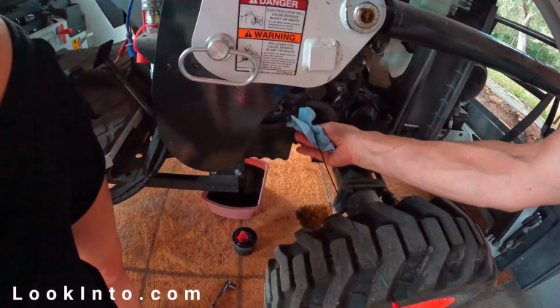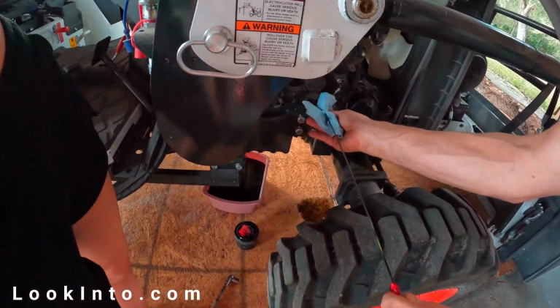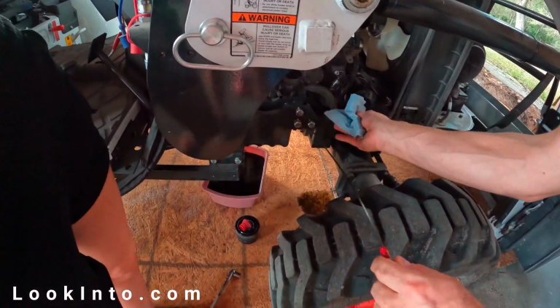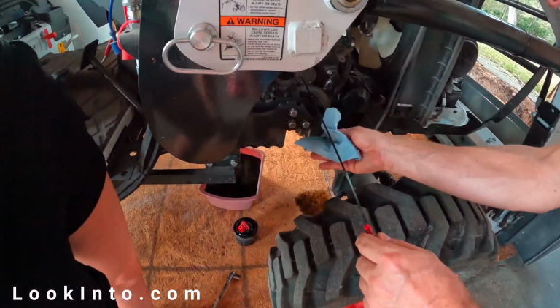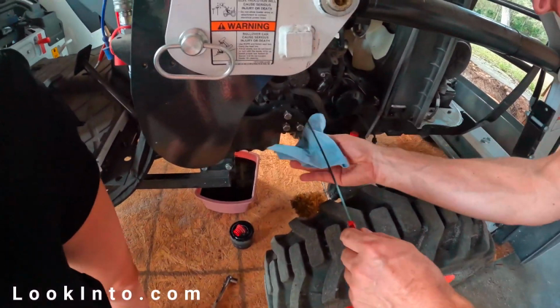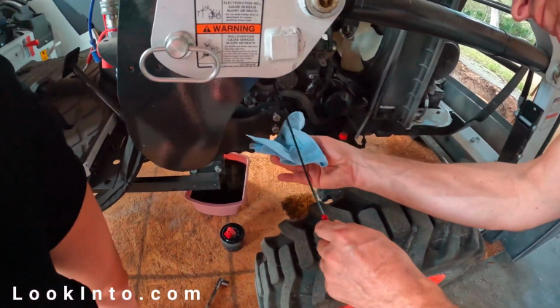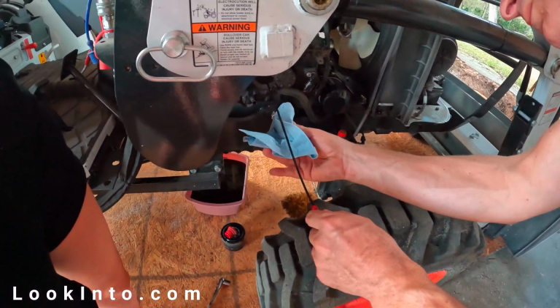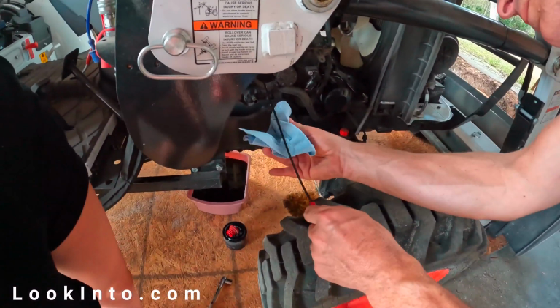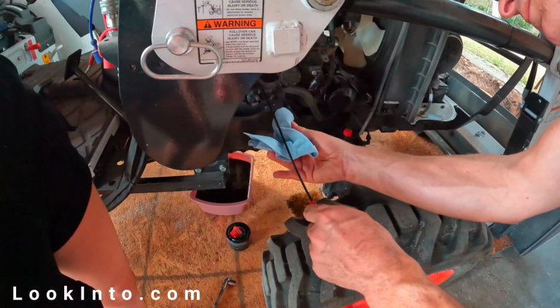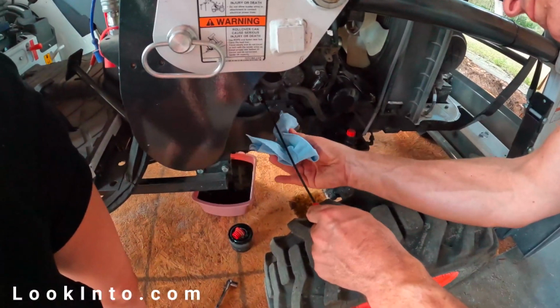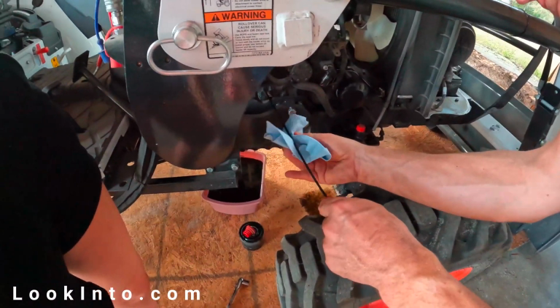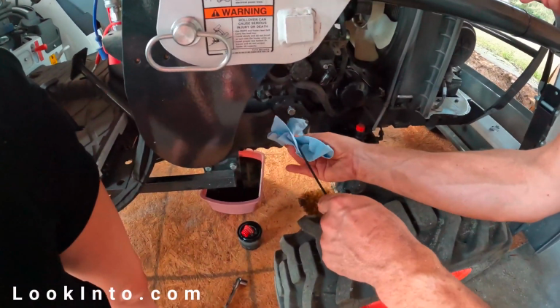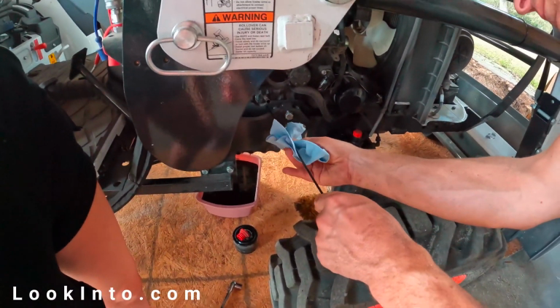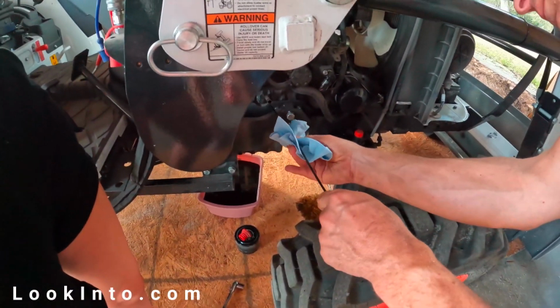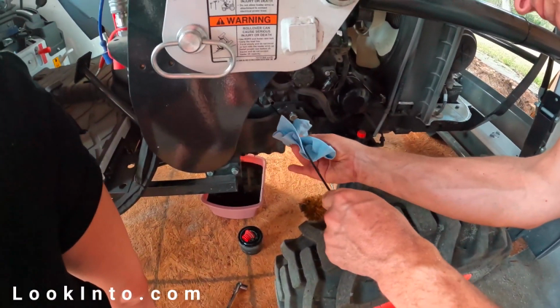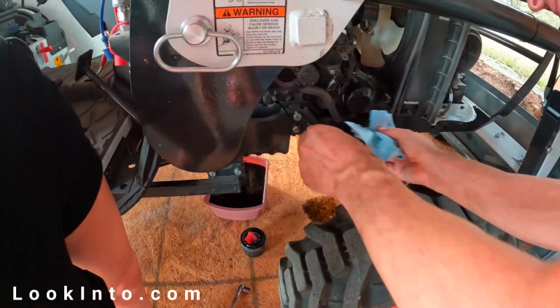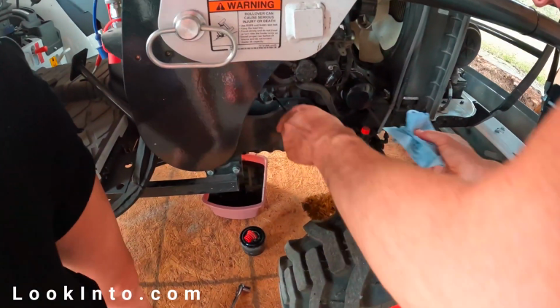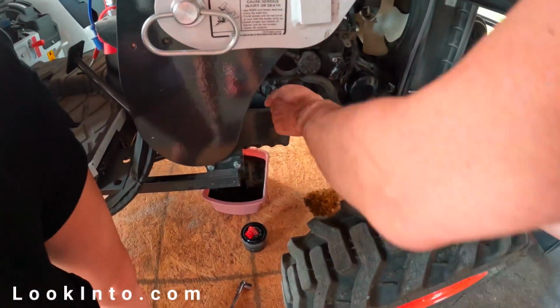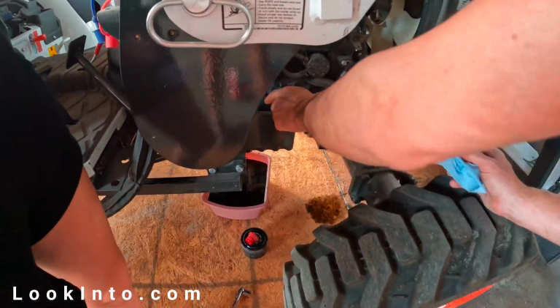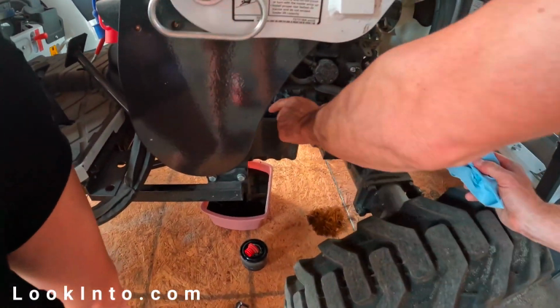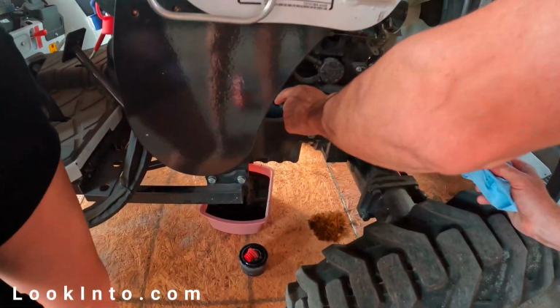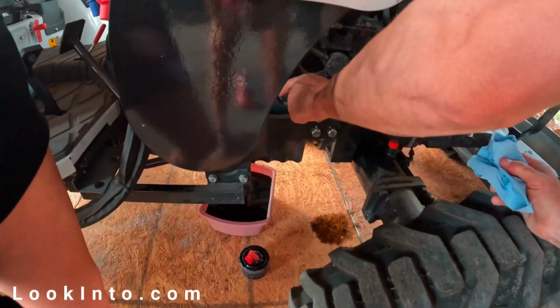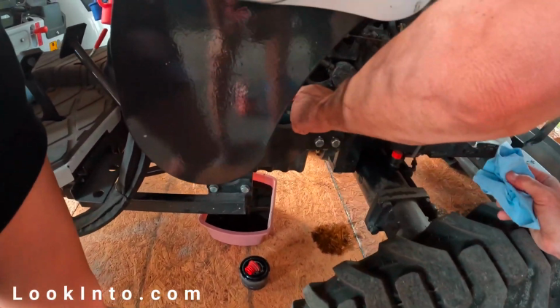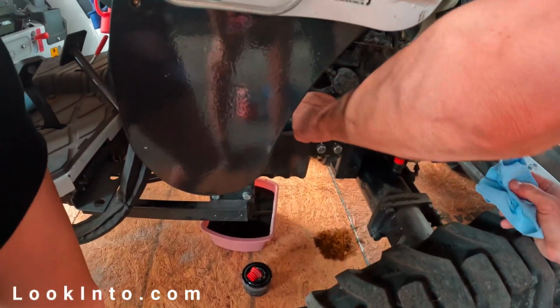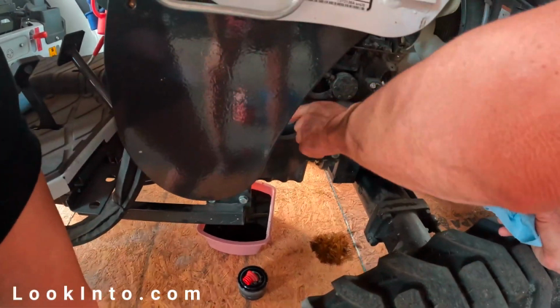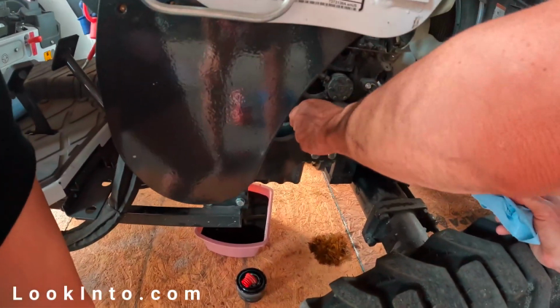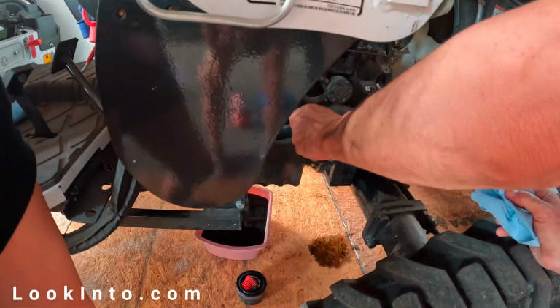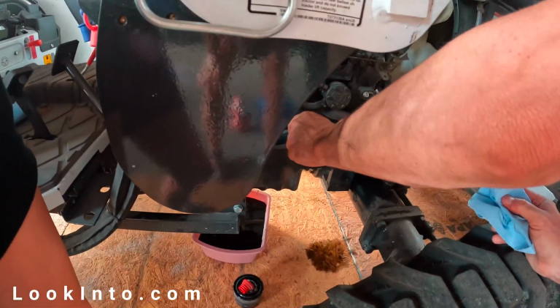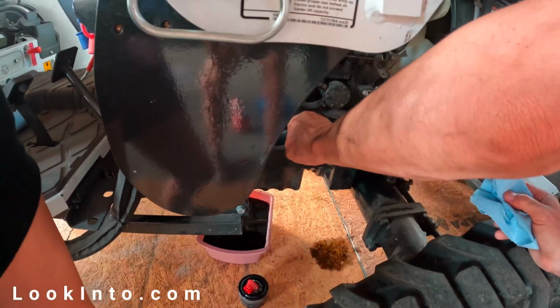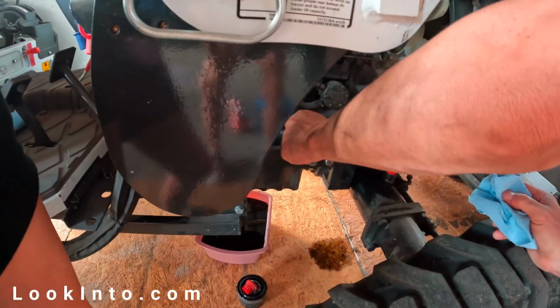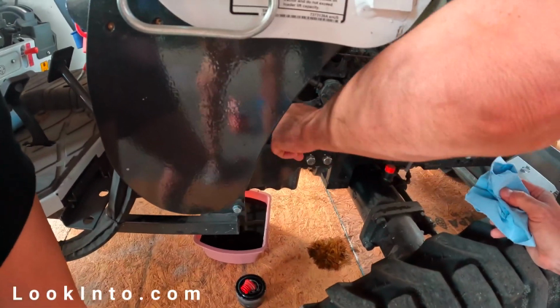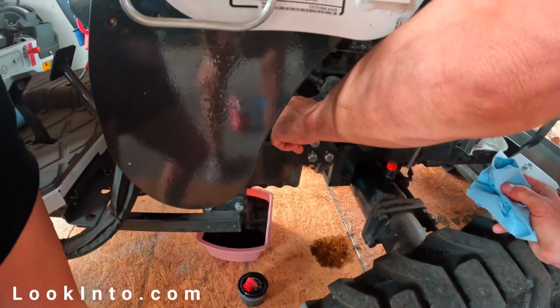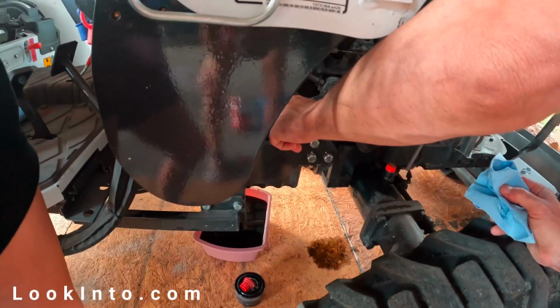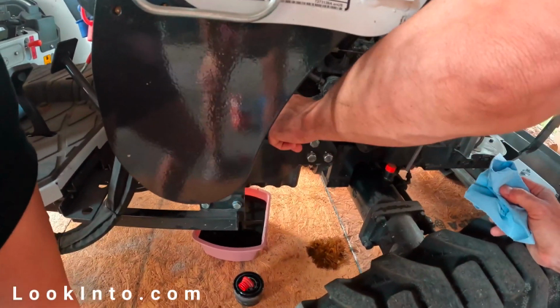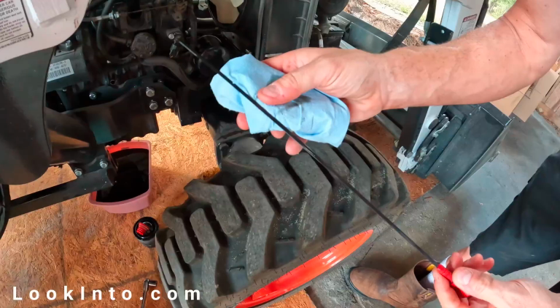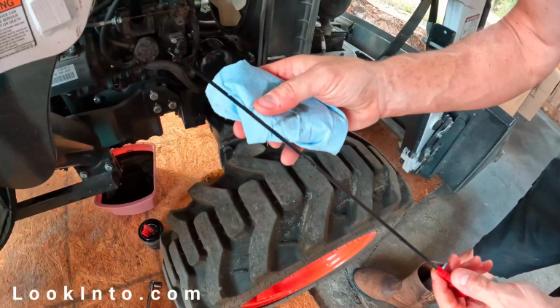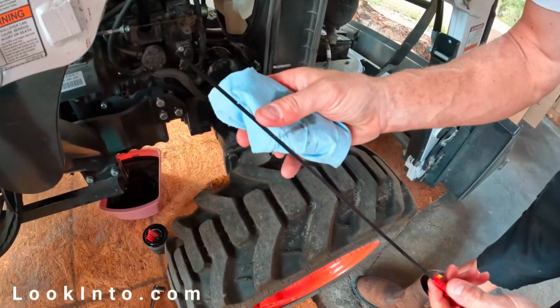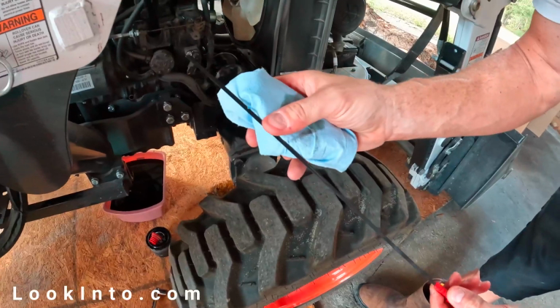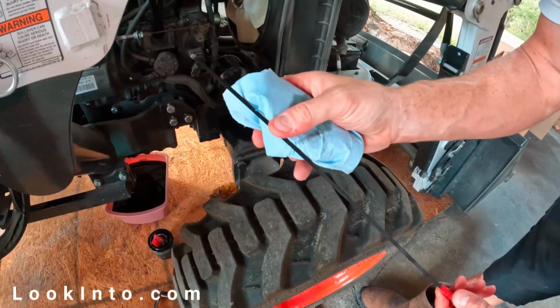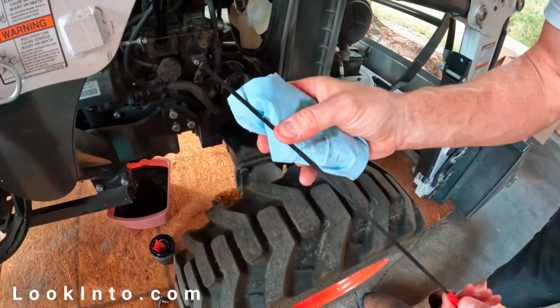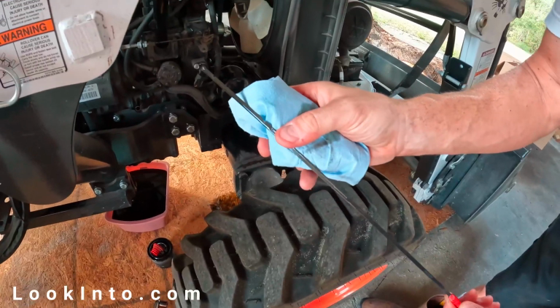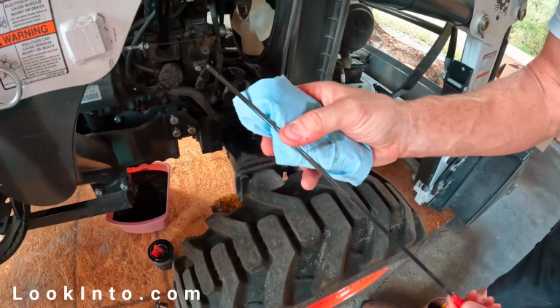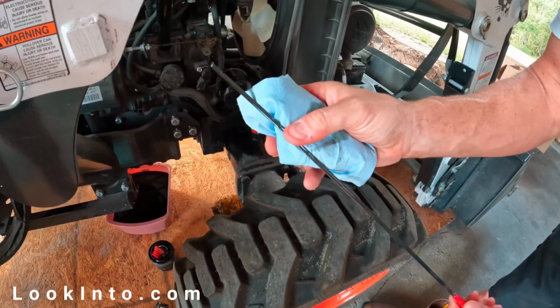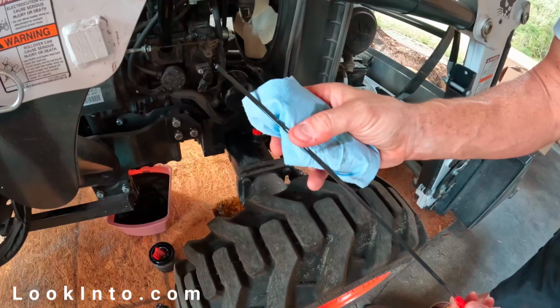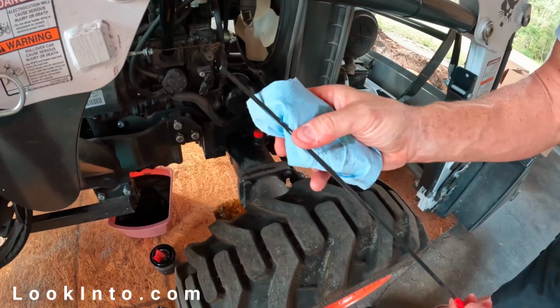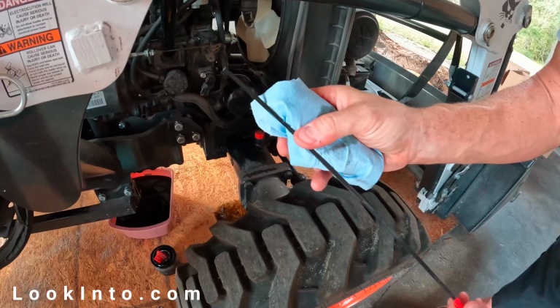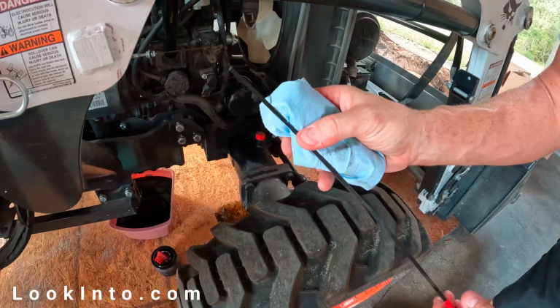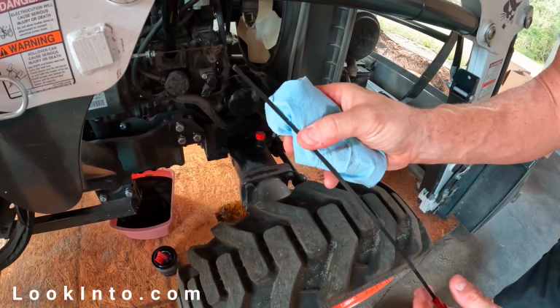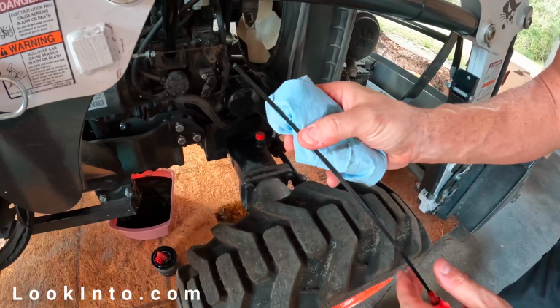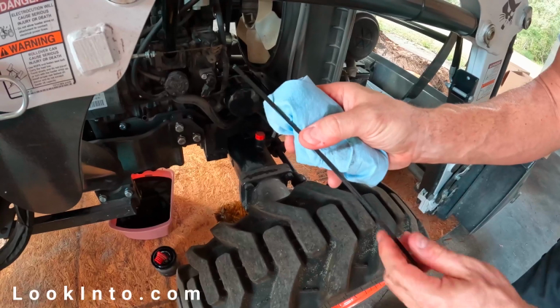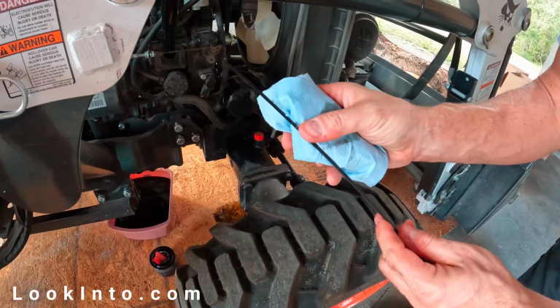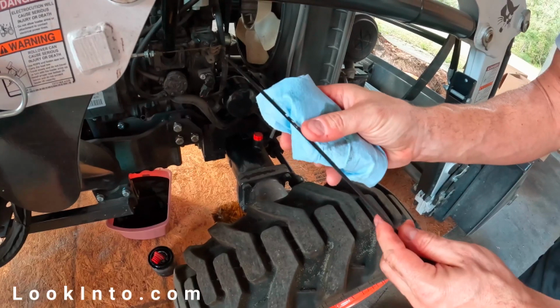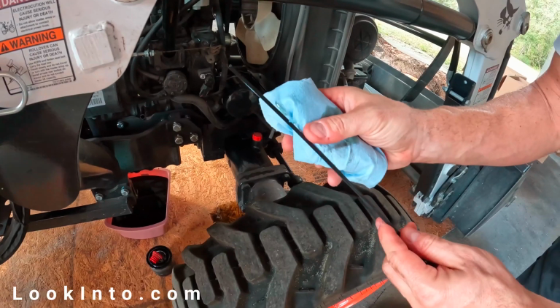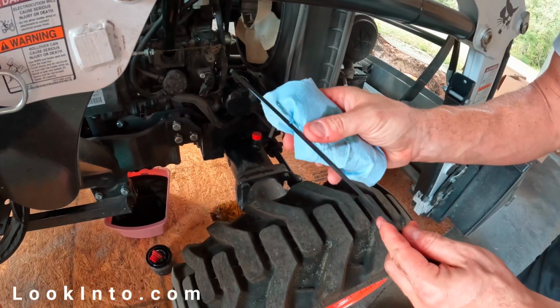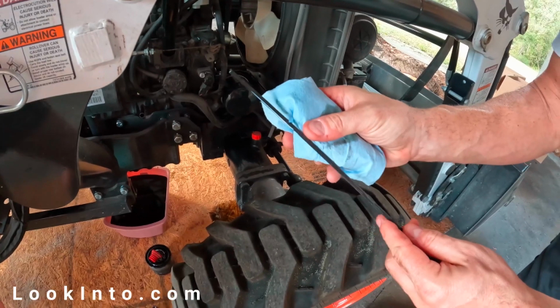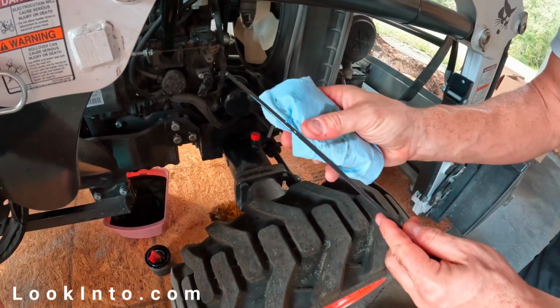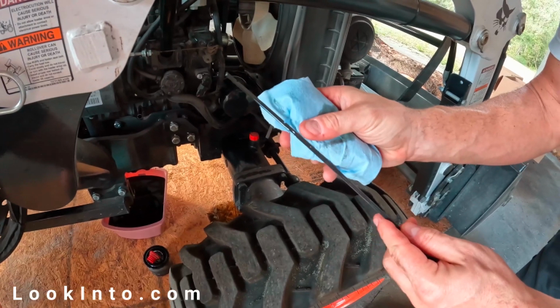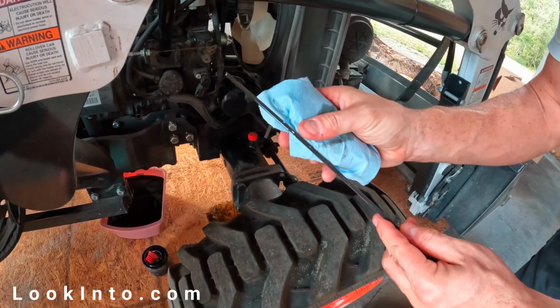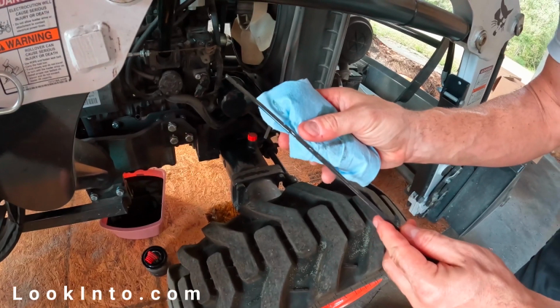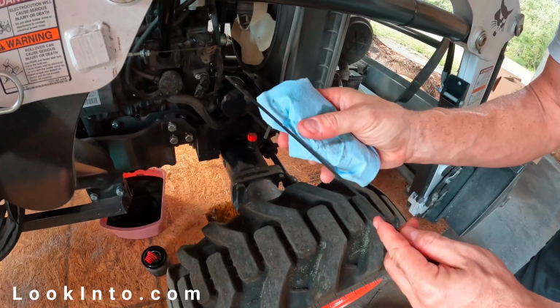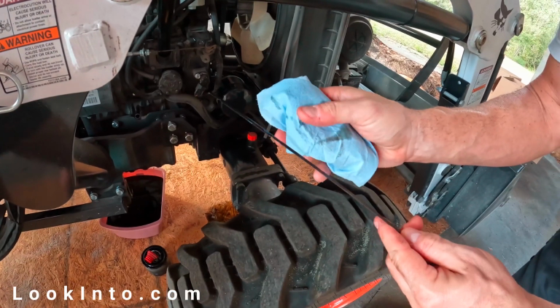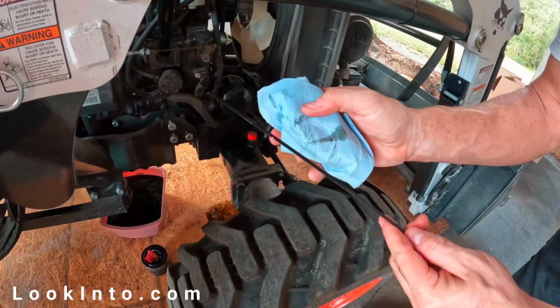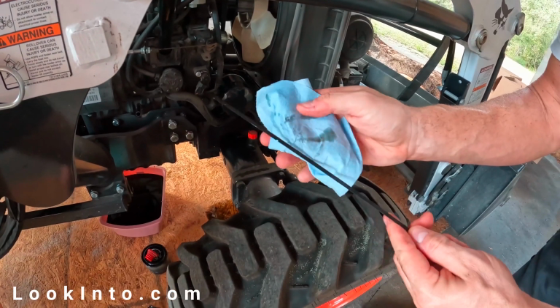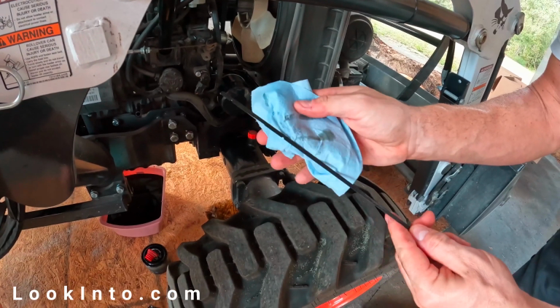Wipe the dipstick off, then insert and pull it back out to check the level. When full, stop for now. We'll run the engine later to circulate the oil and top it off again if needed.